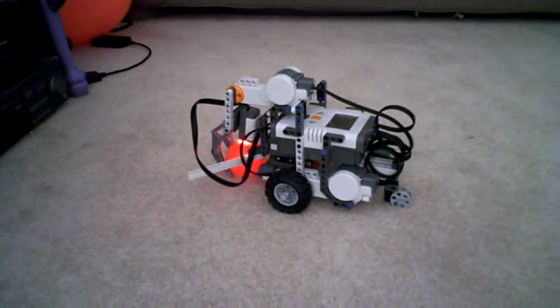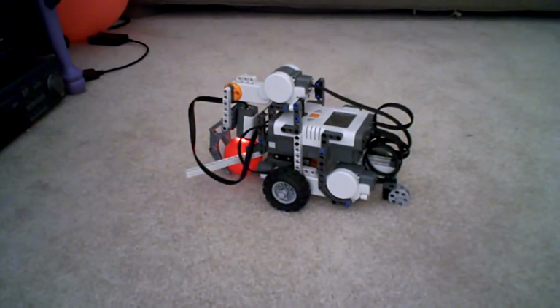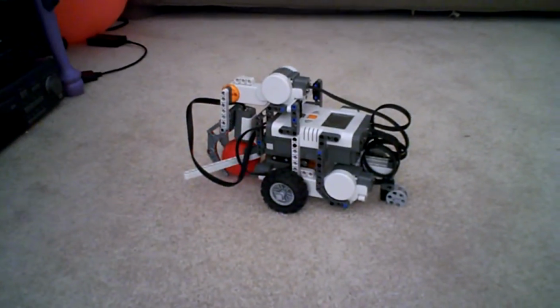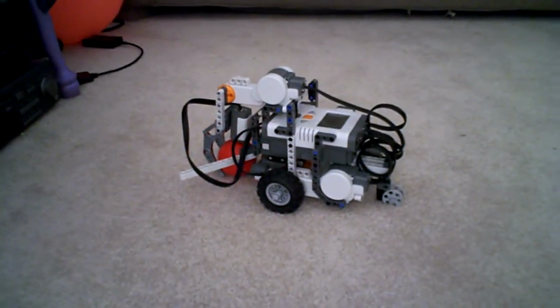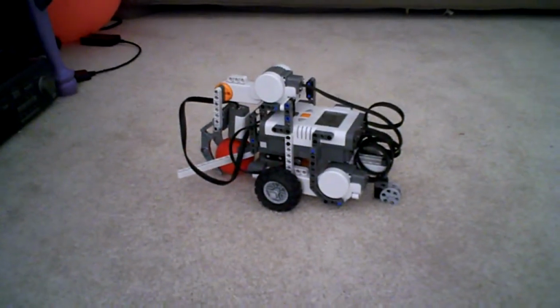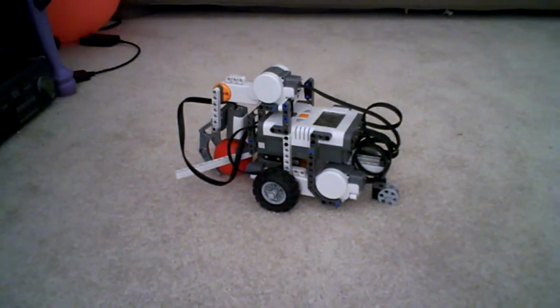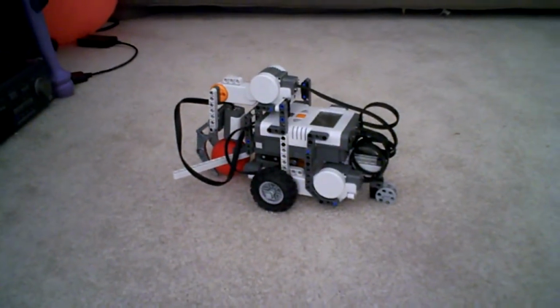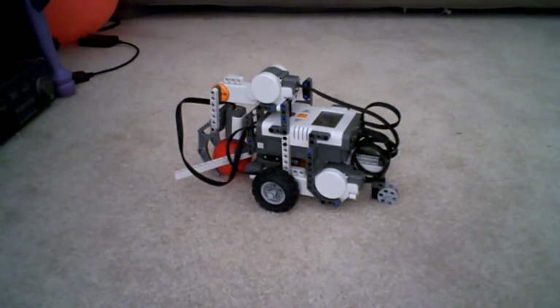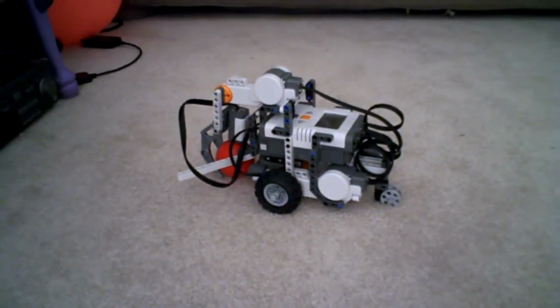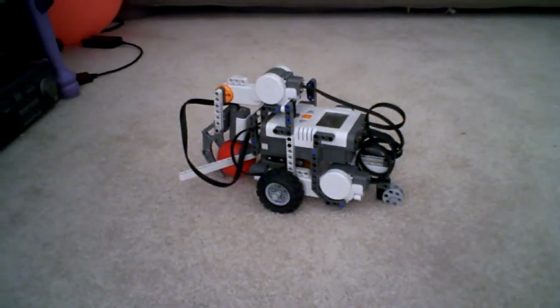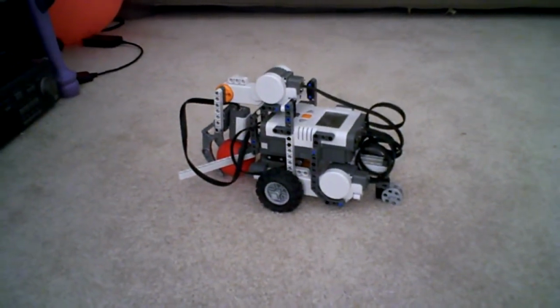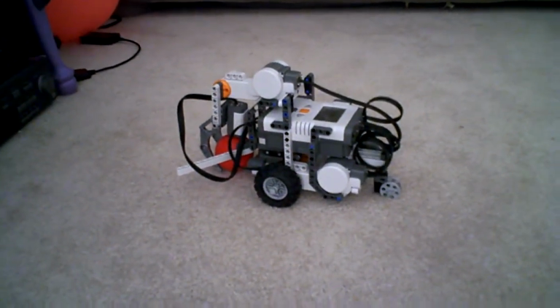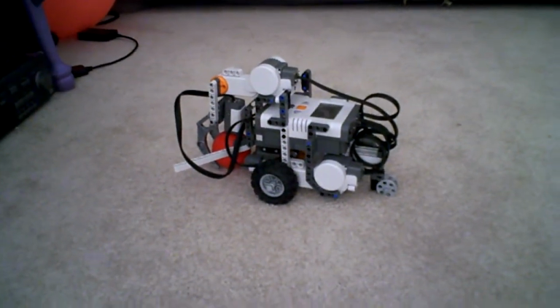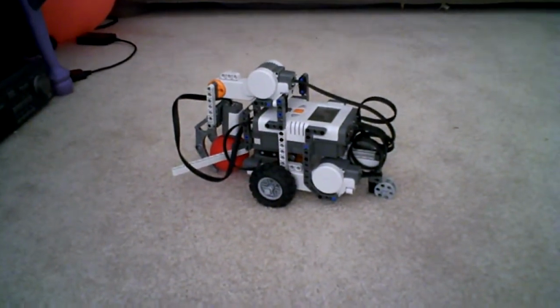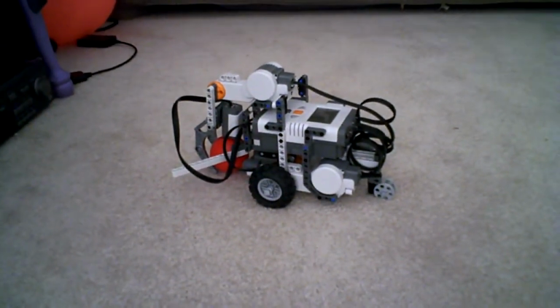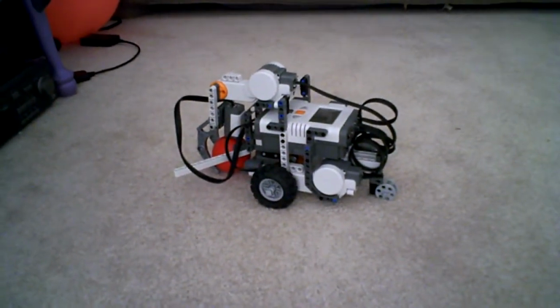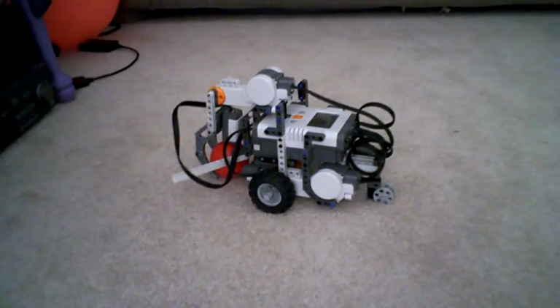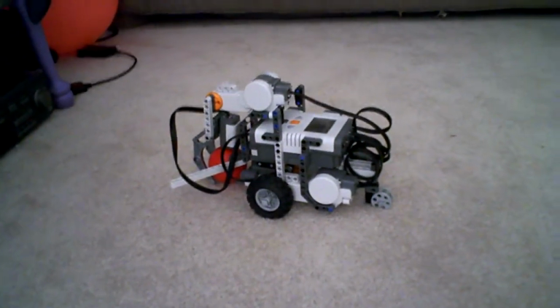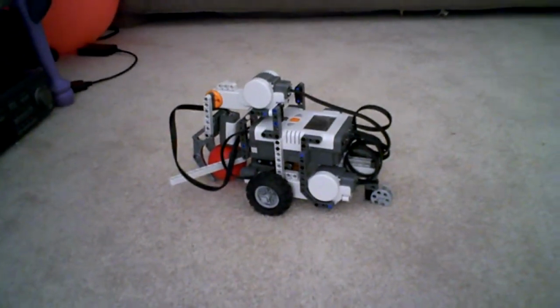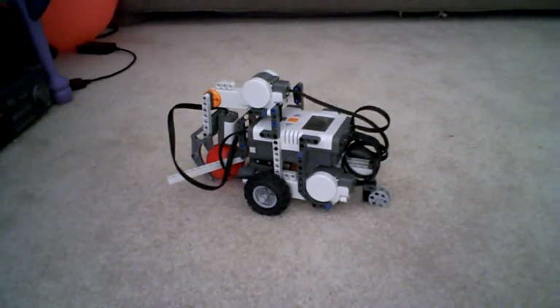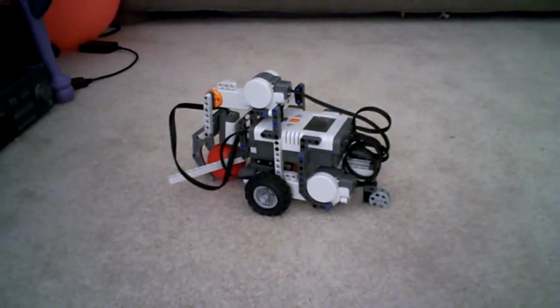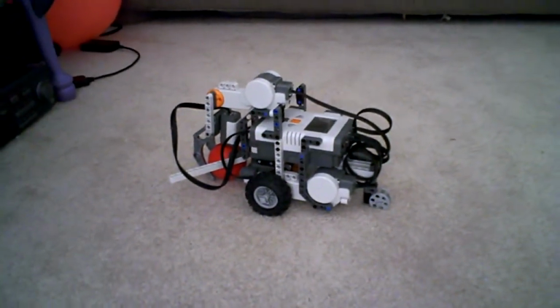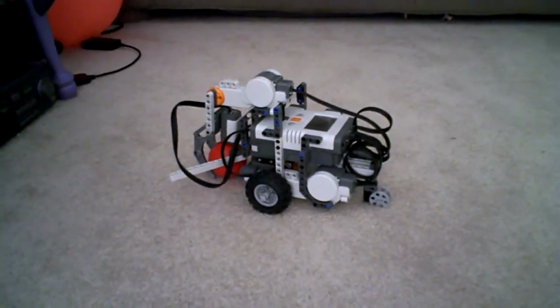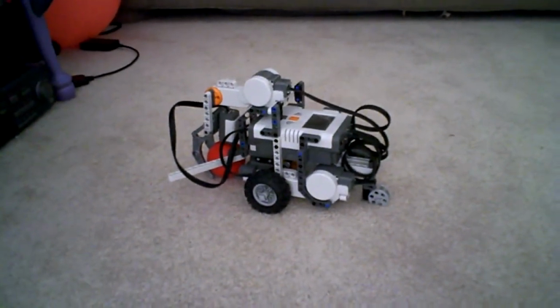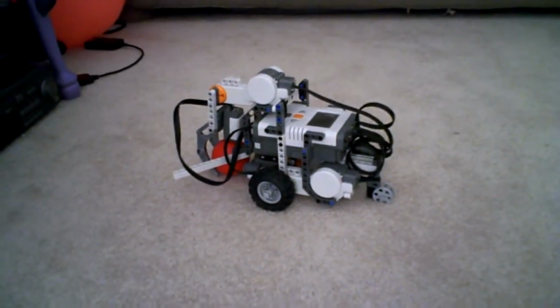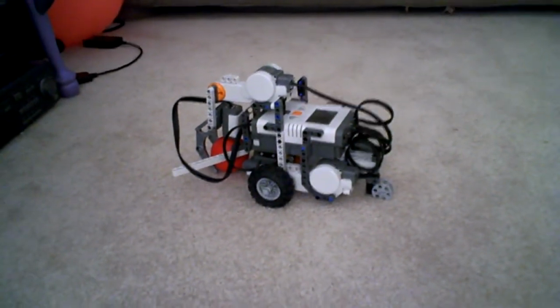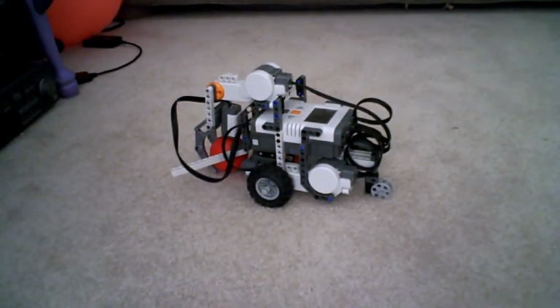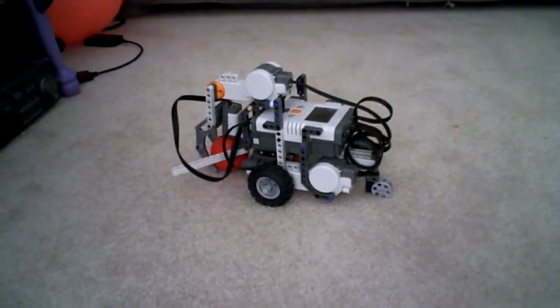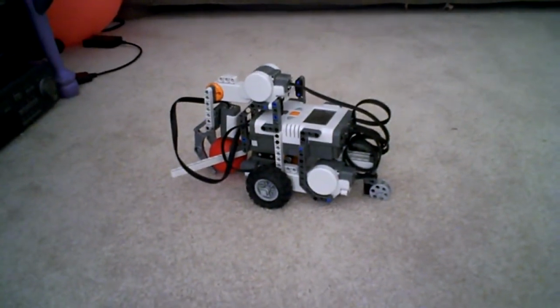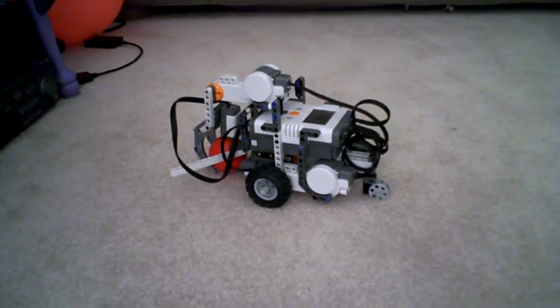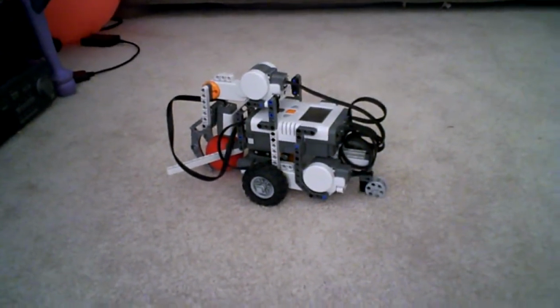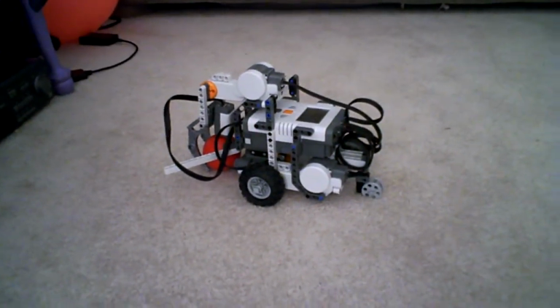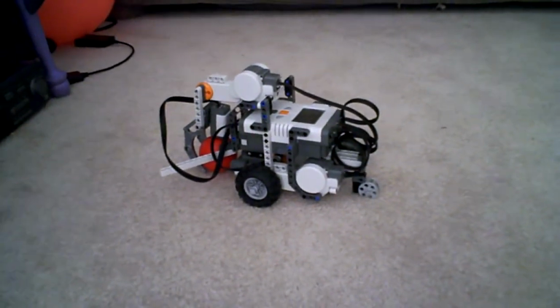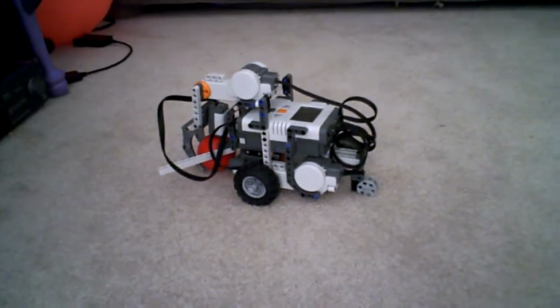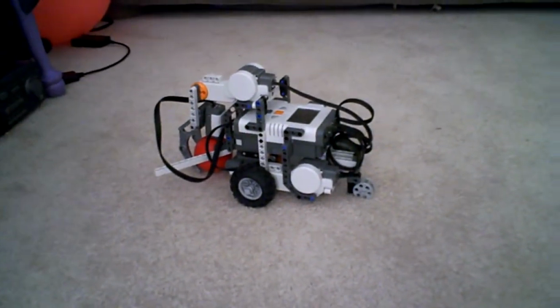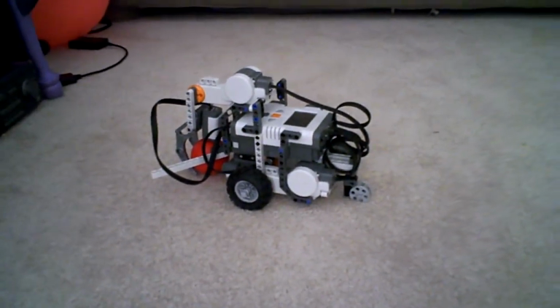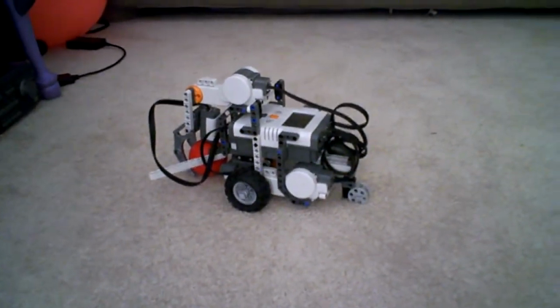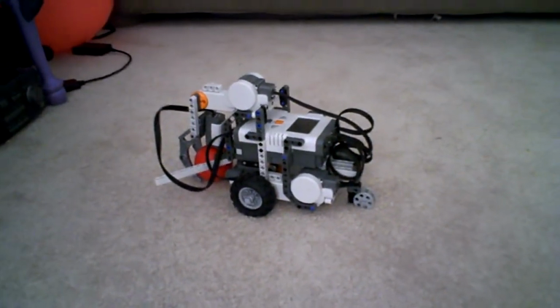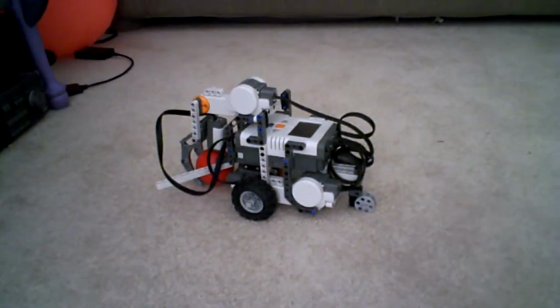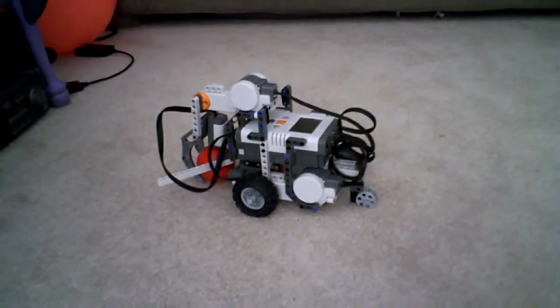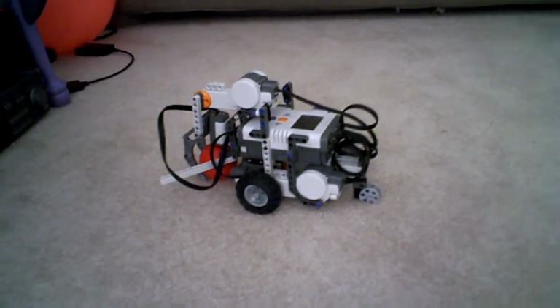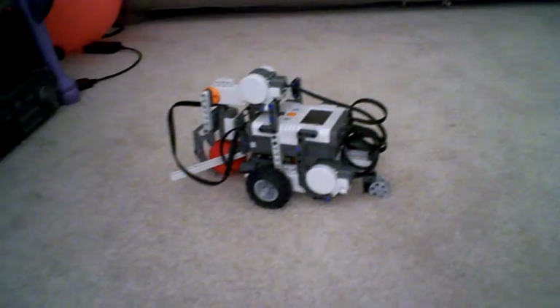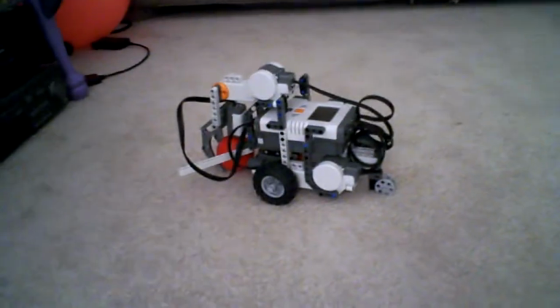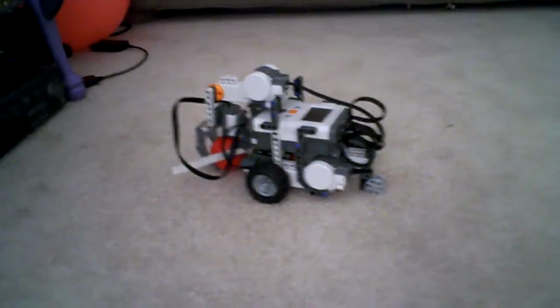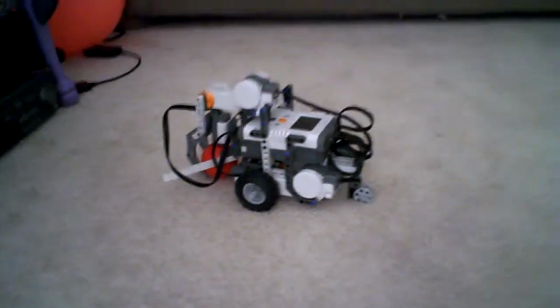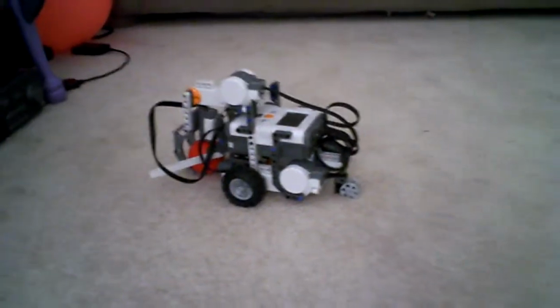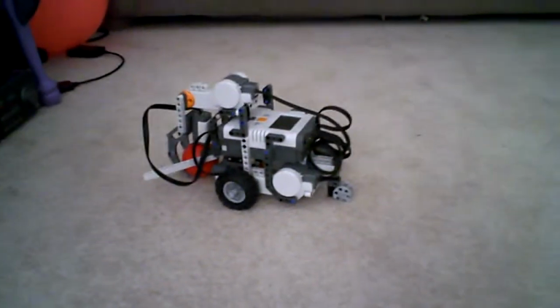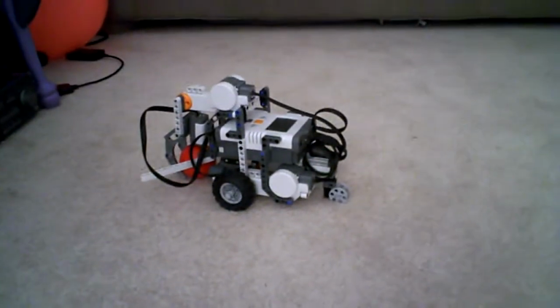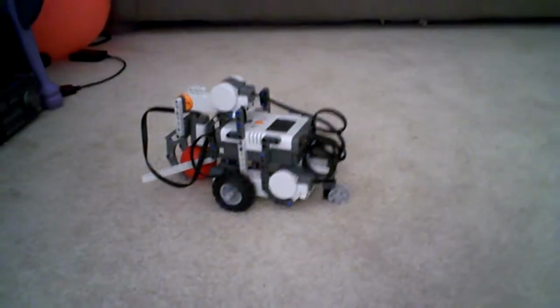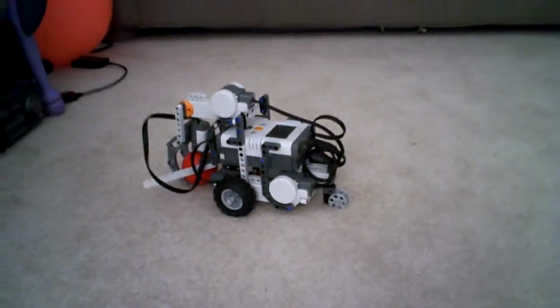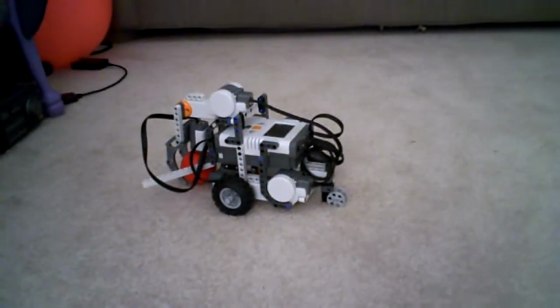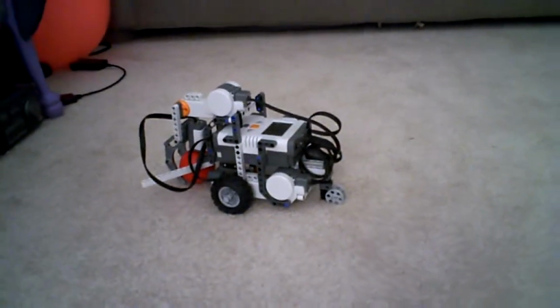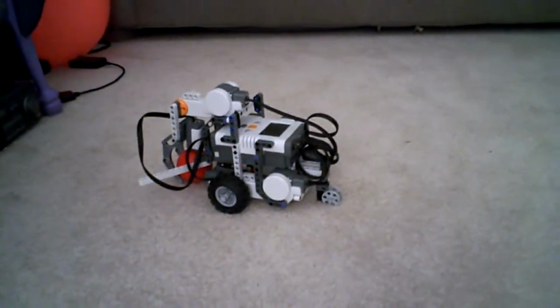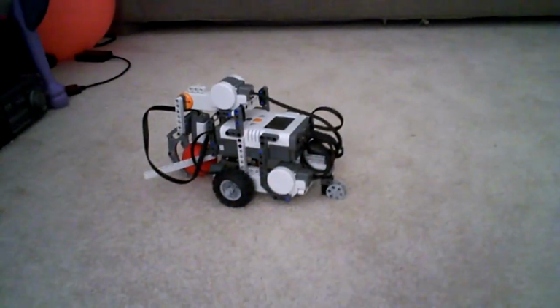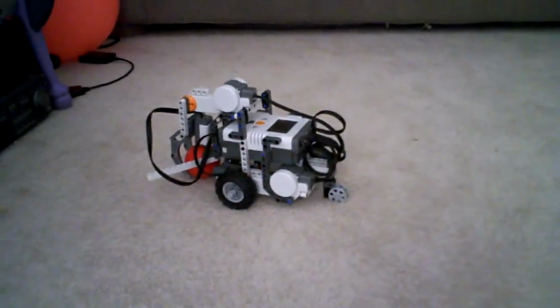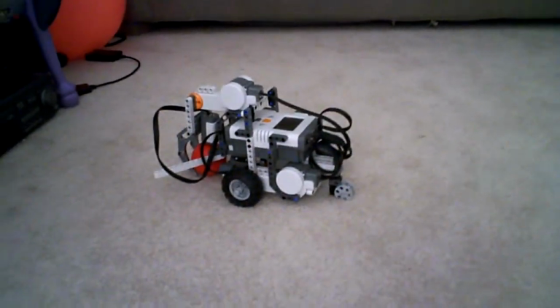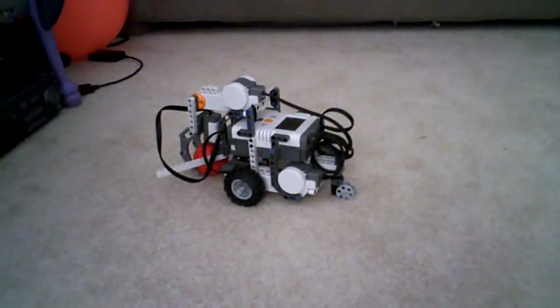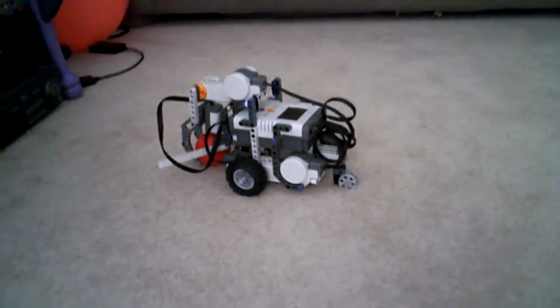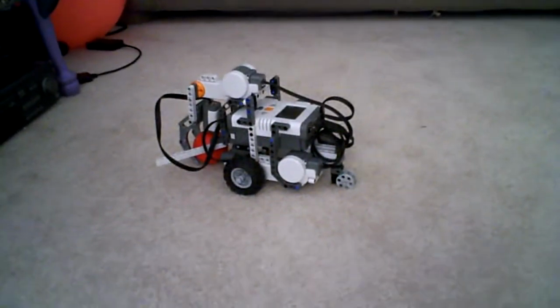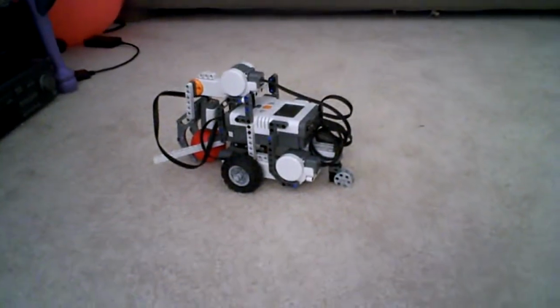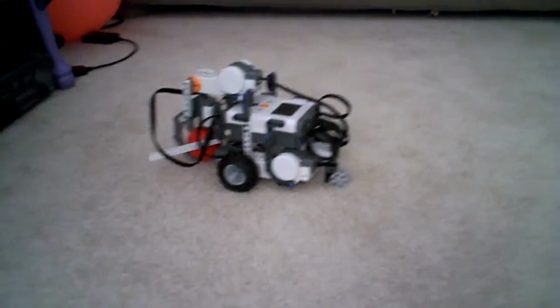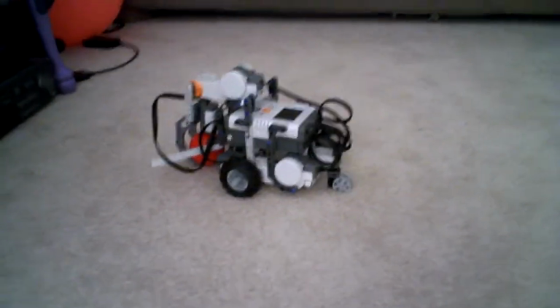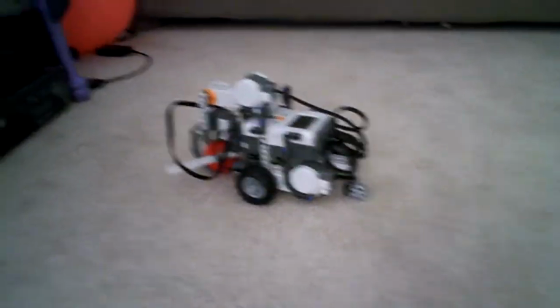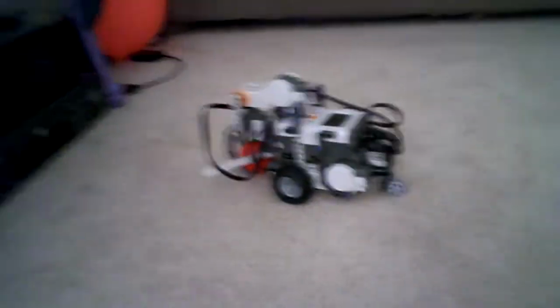See, that was pretty cool, wasn't it? It pushed away the blue ball and it got the red one, and it said 'blue' and 'red'.